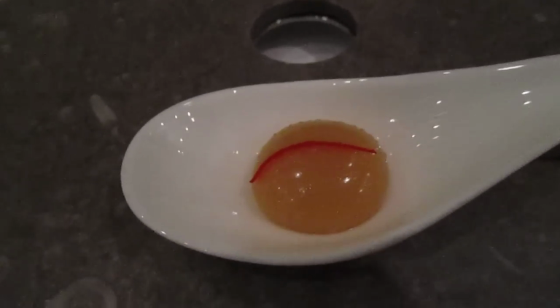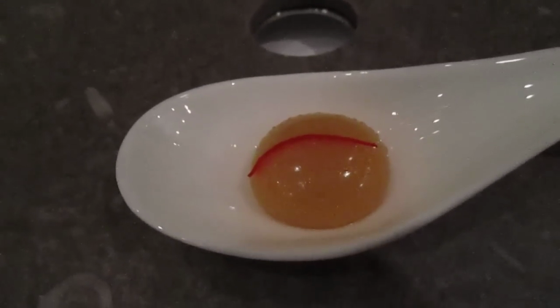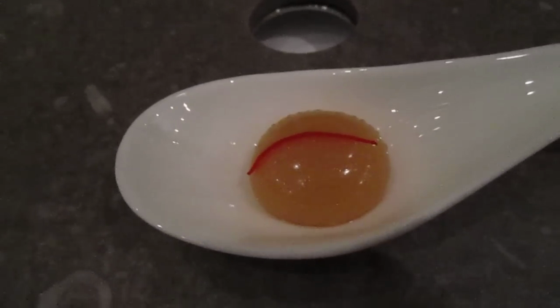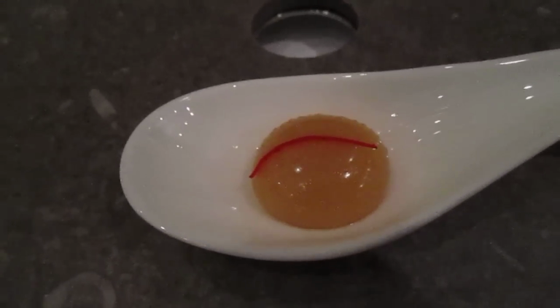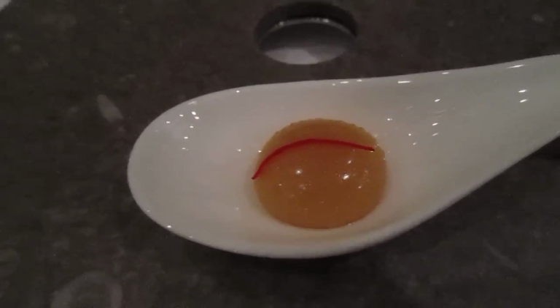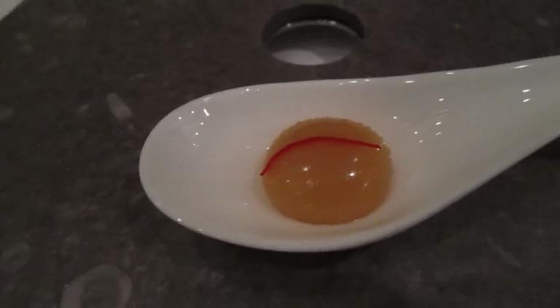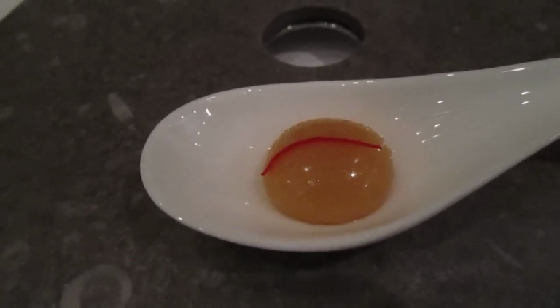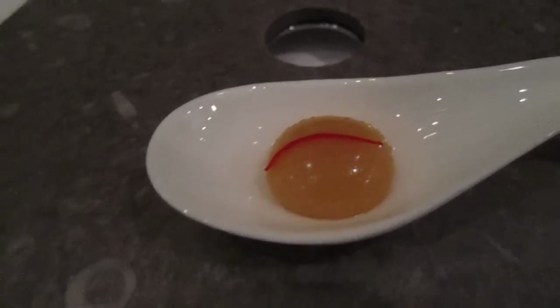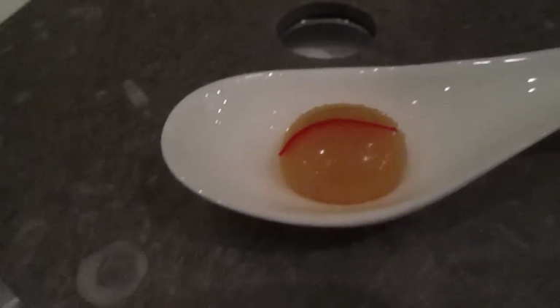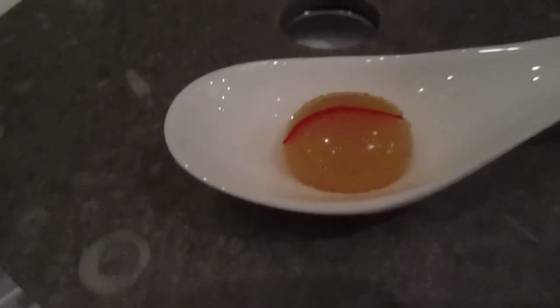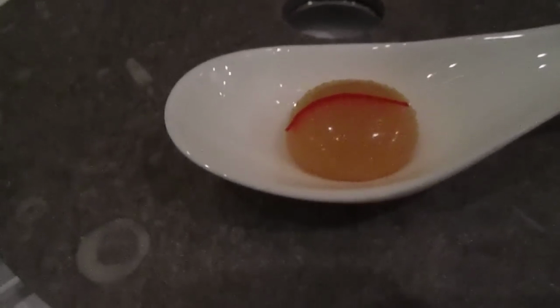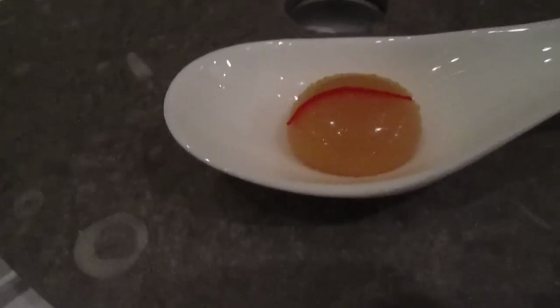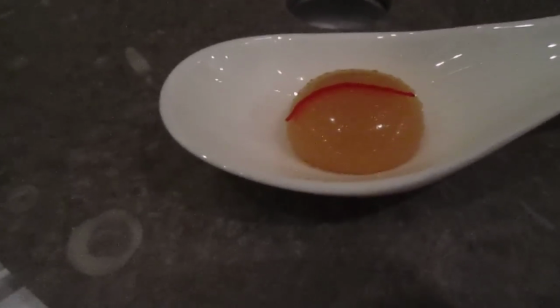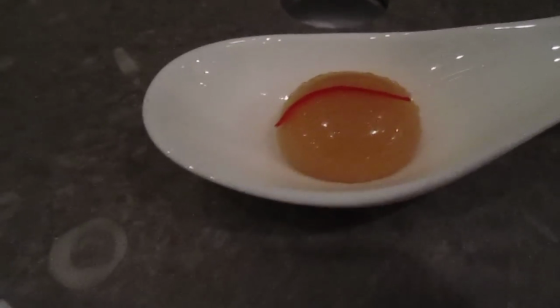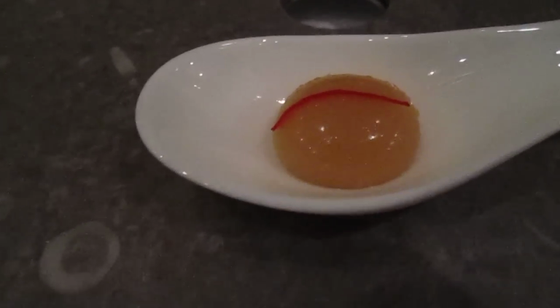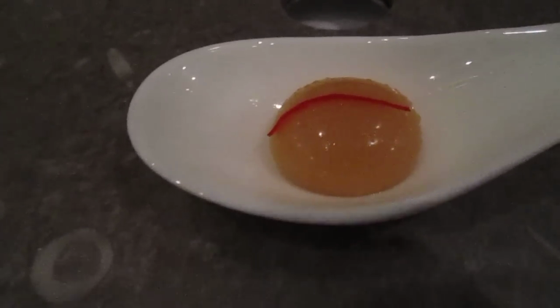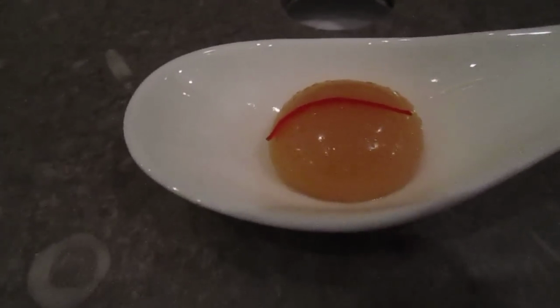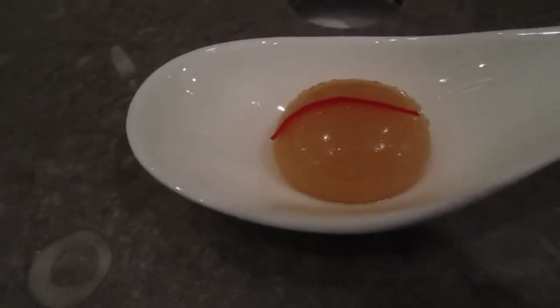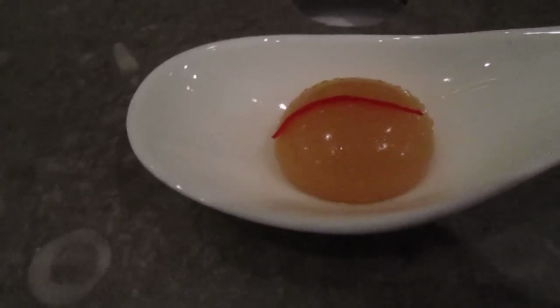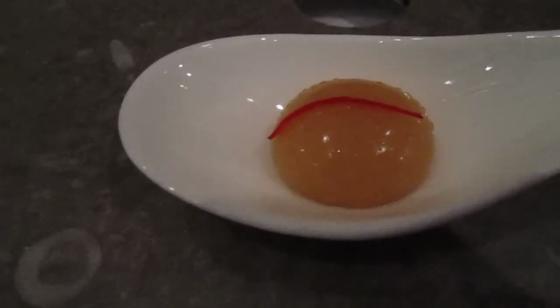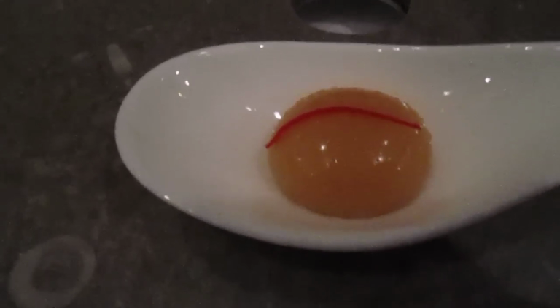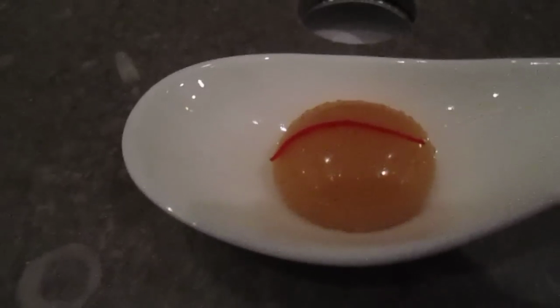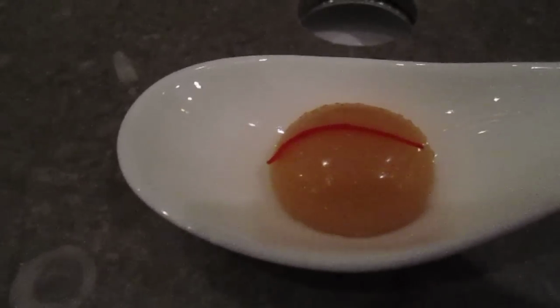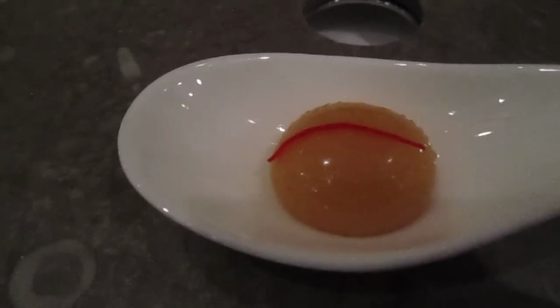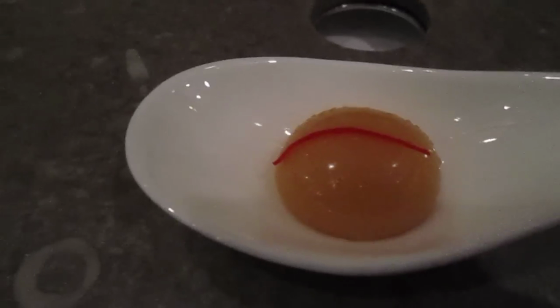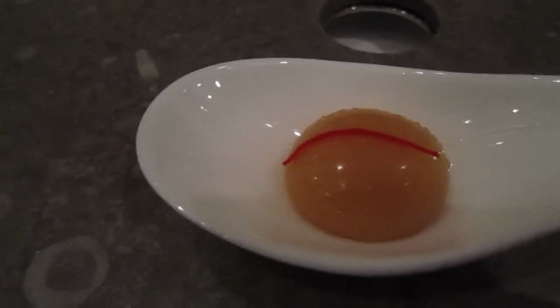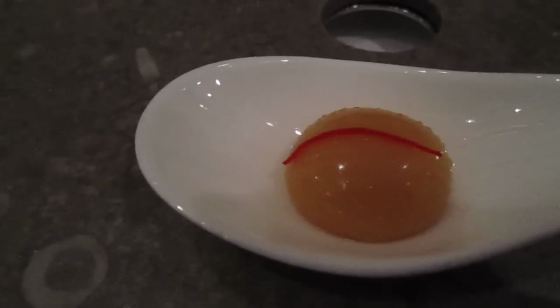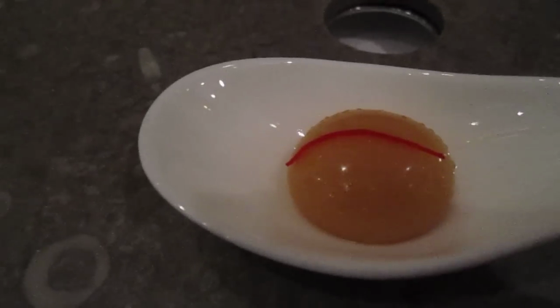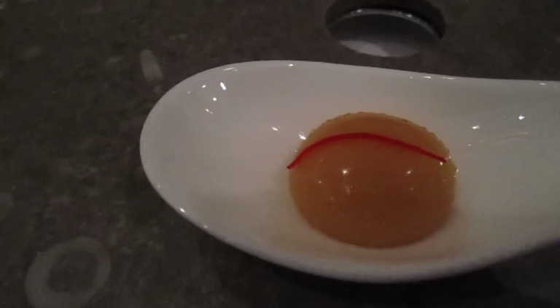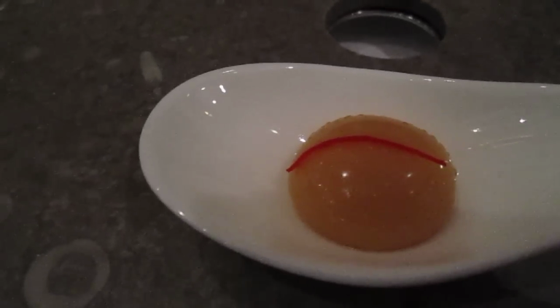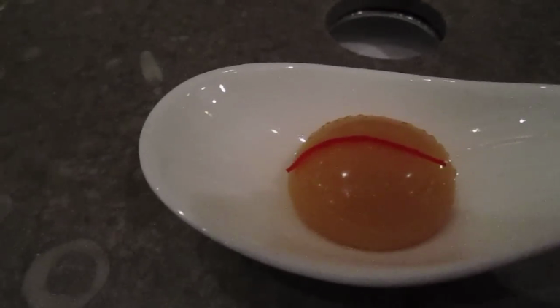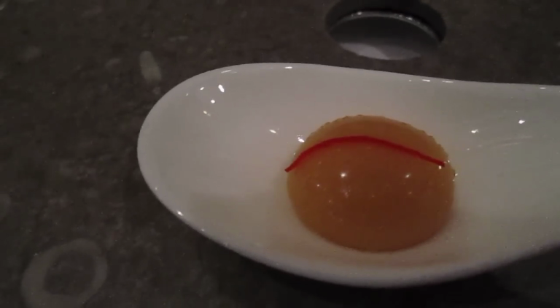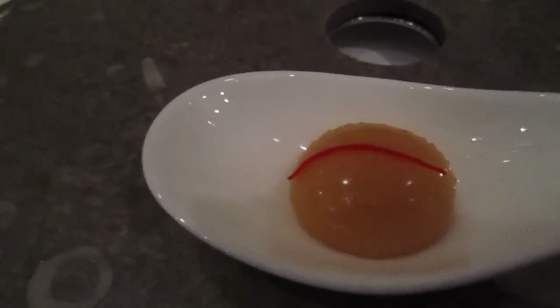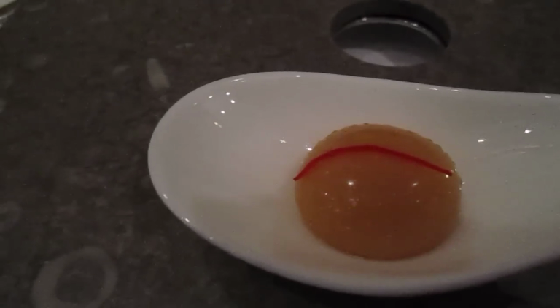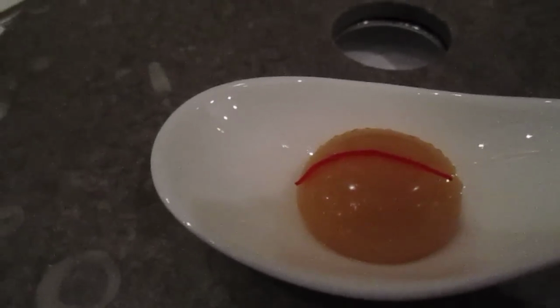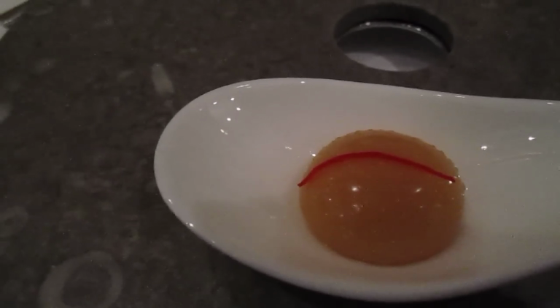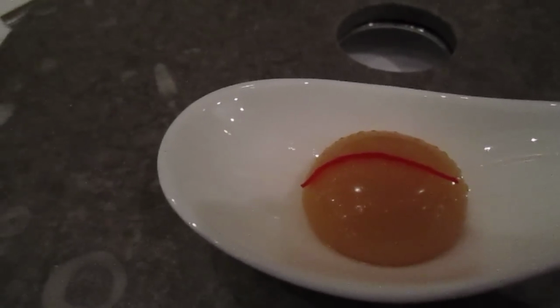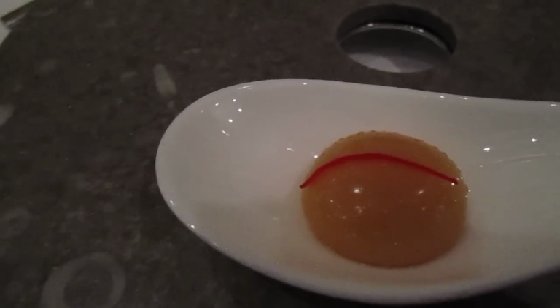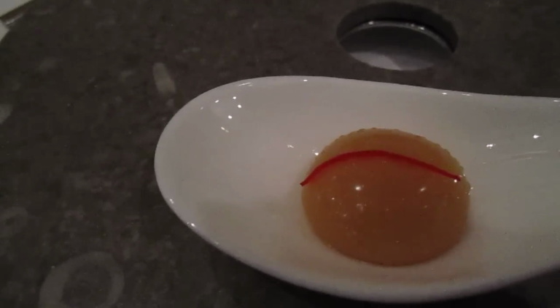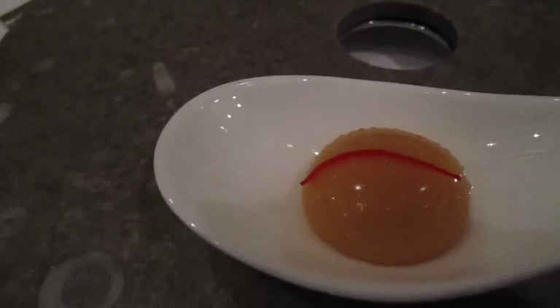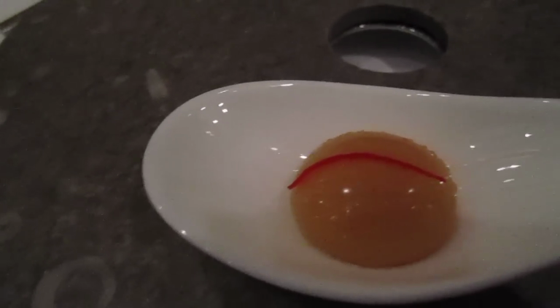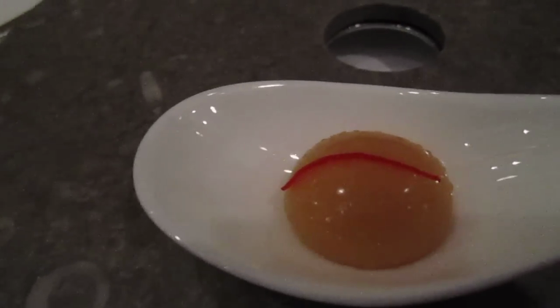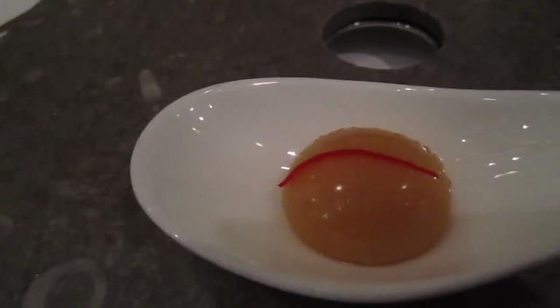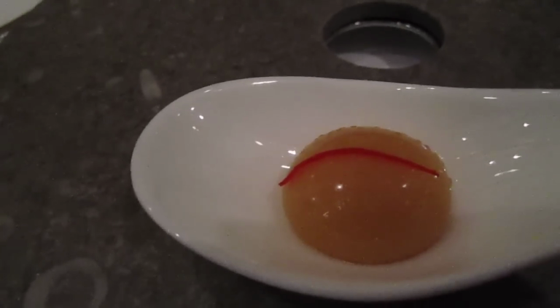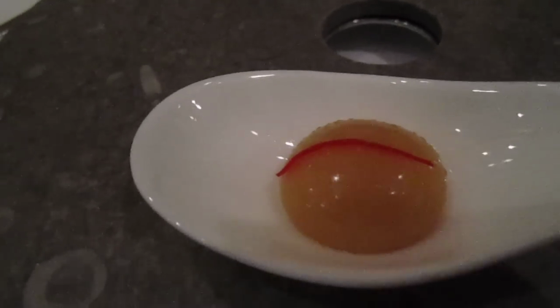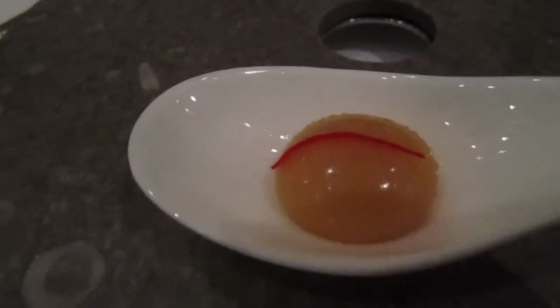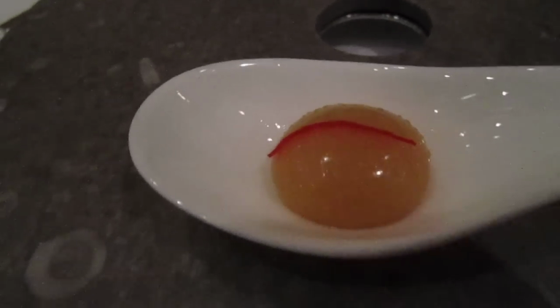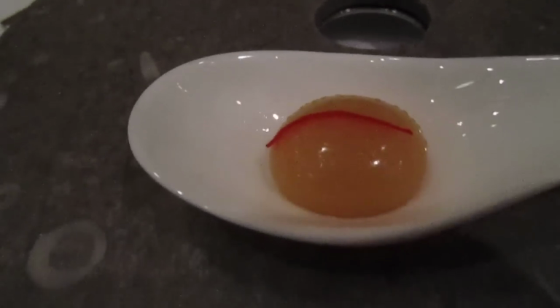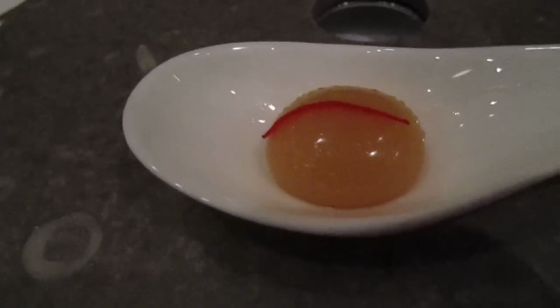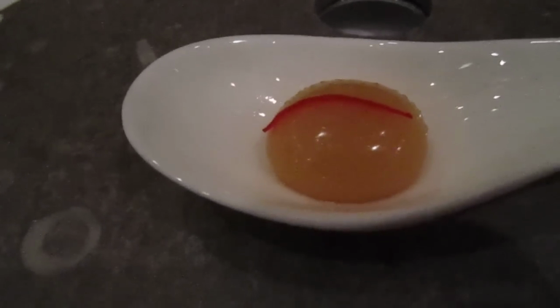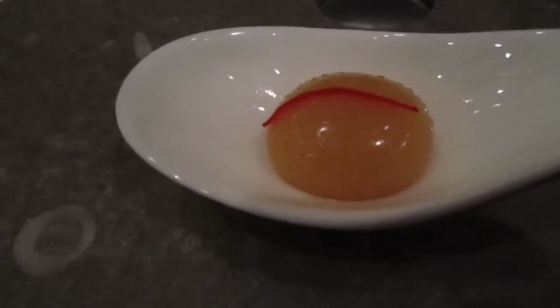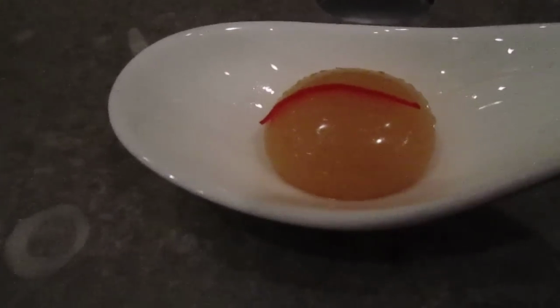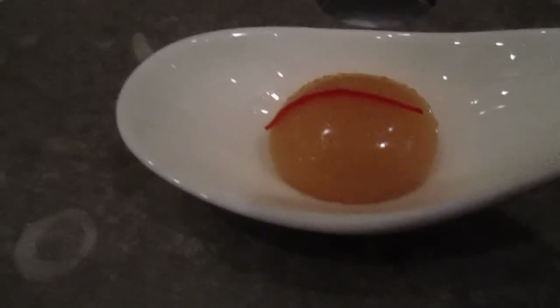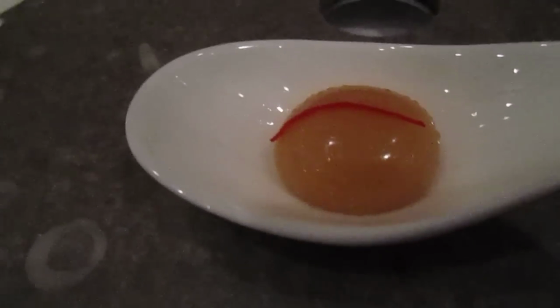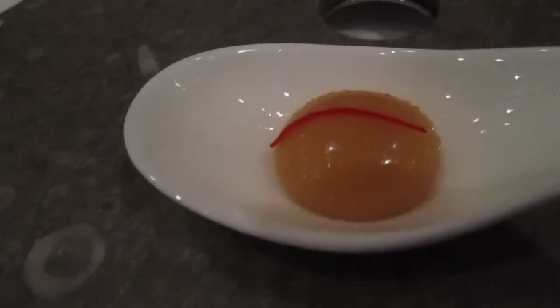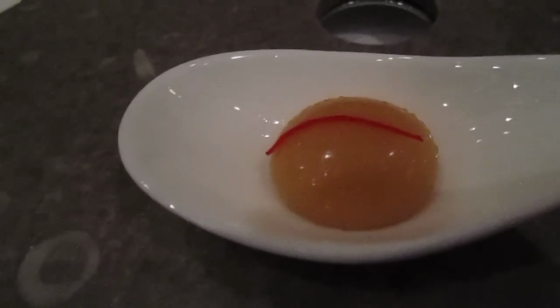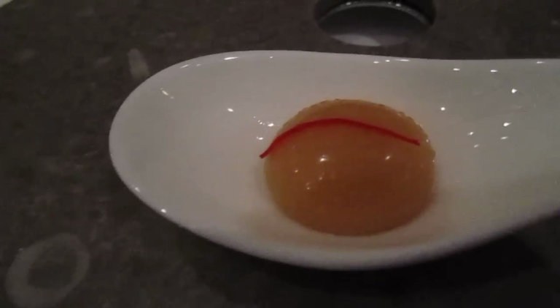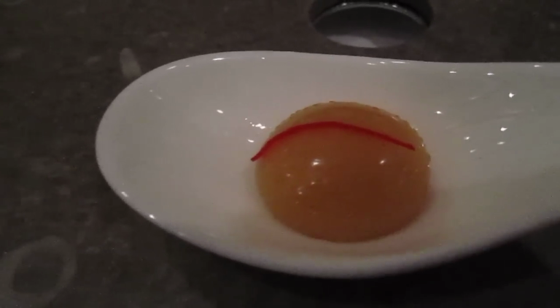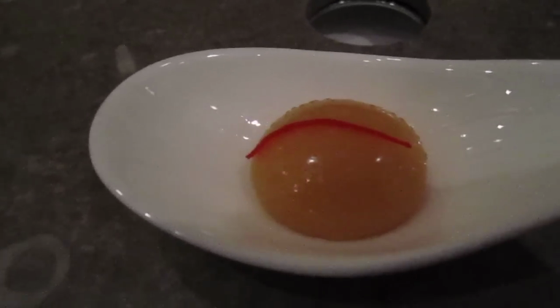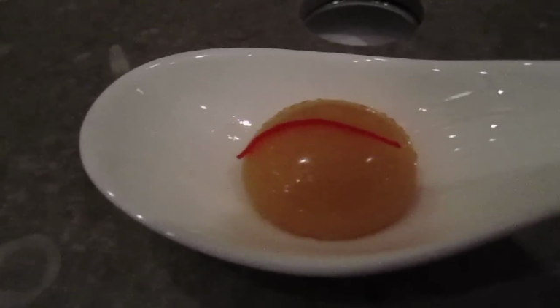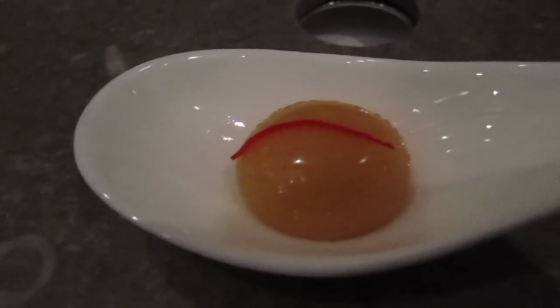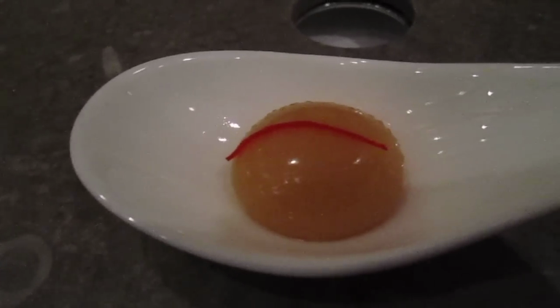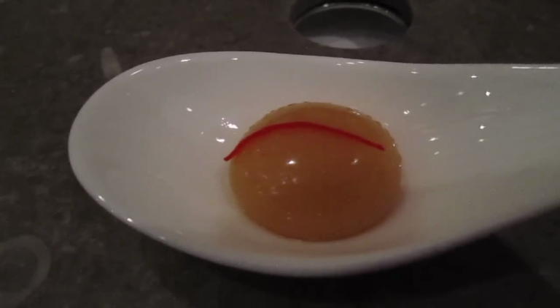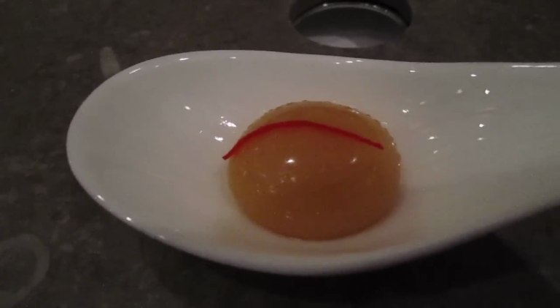You can see on top of the oven — because when we have Xiaolongbao, we dip it in vinegar and ginger. So that is the vinegar ginger paper on top.